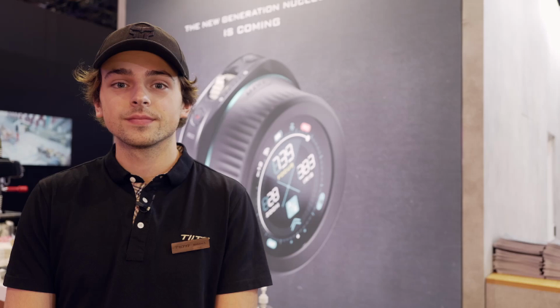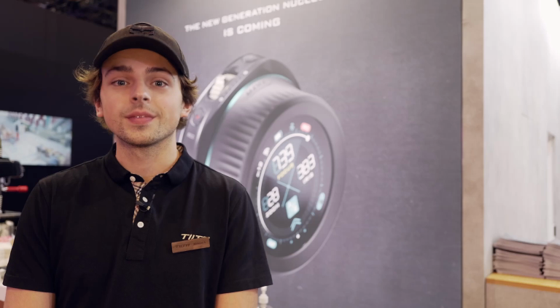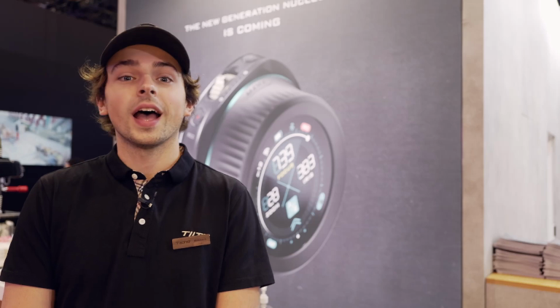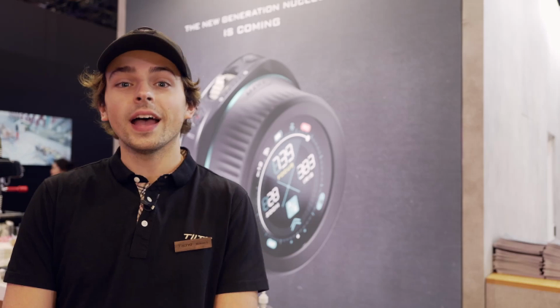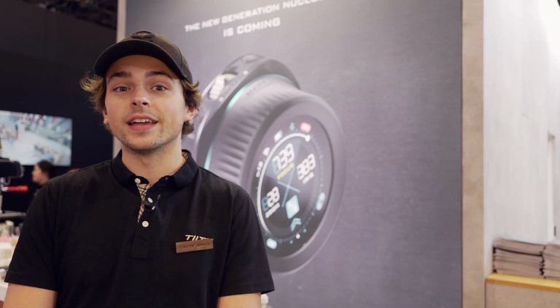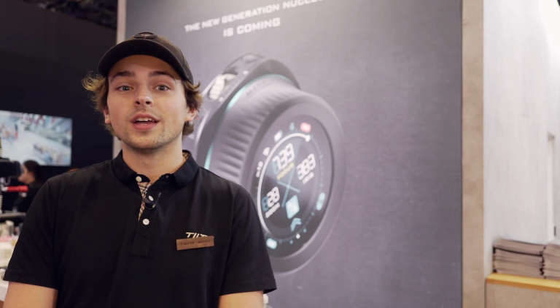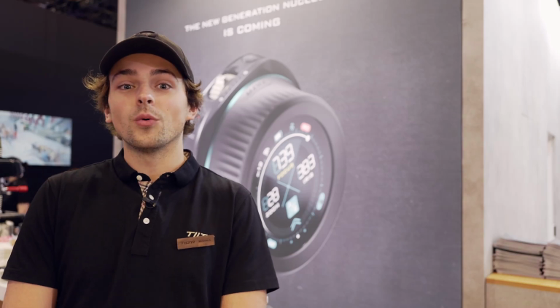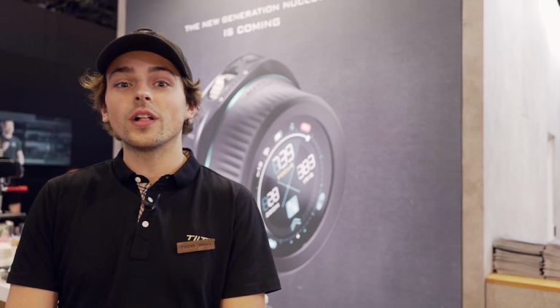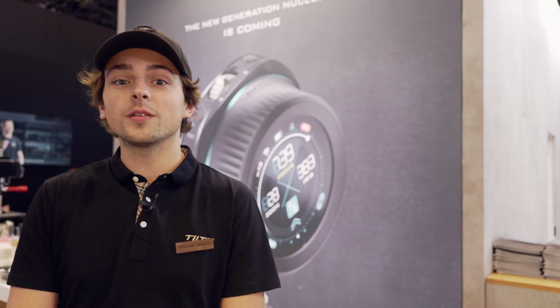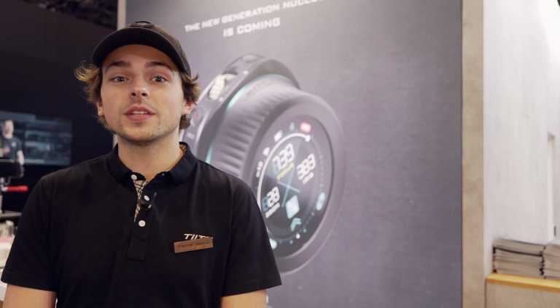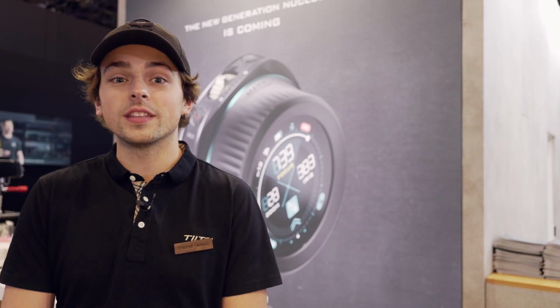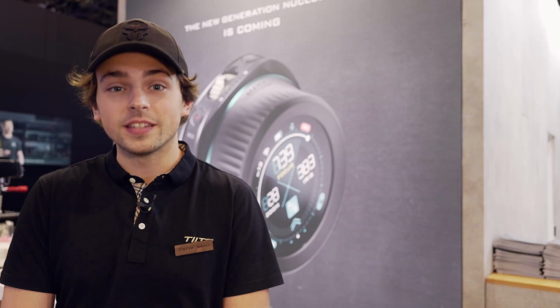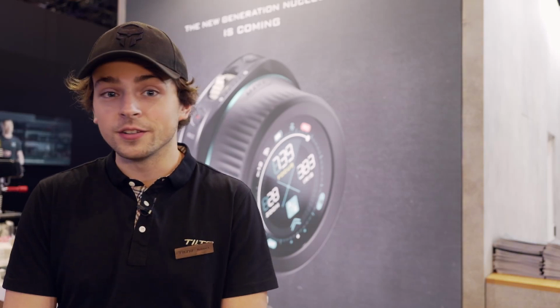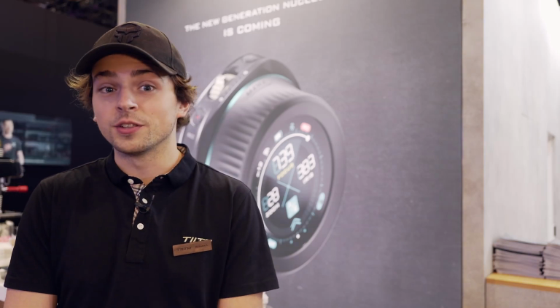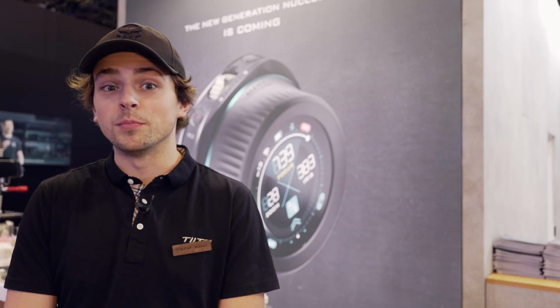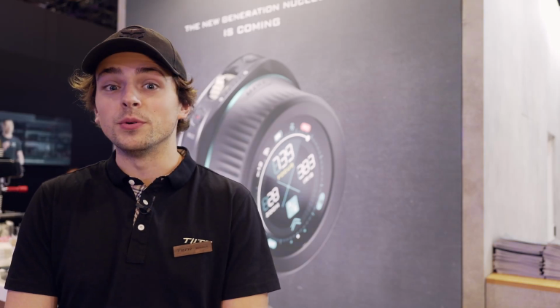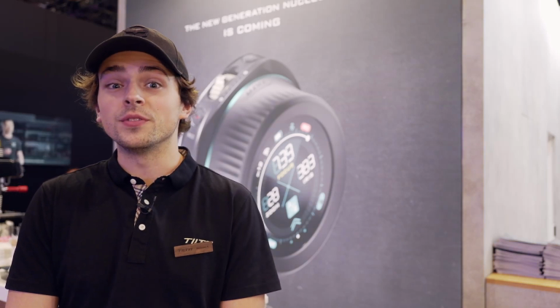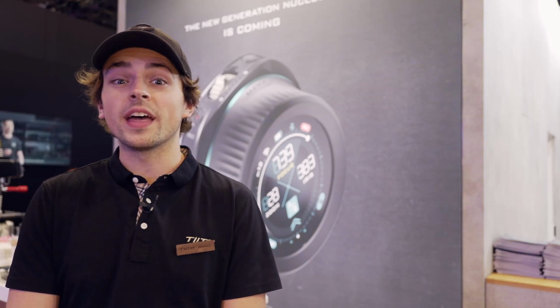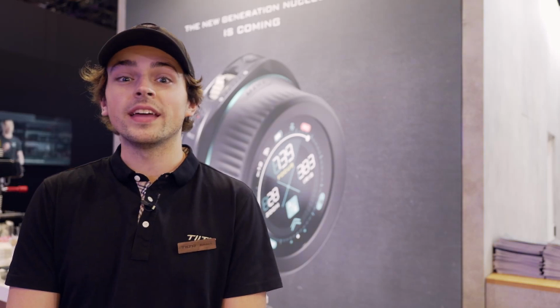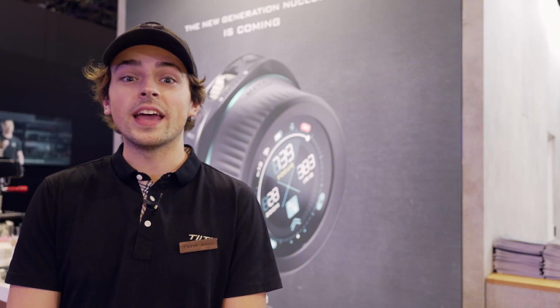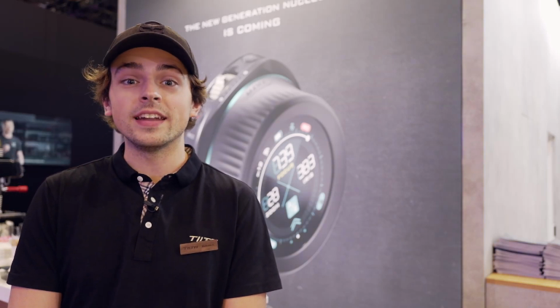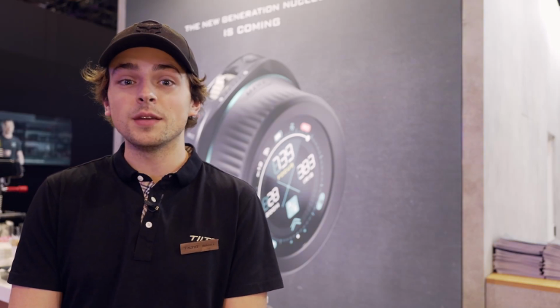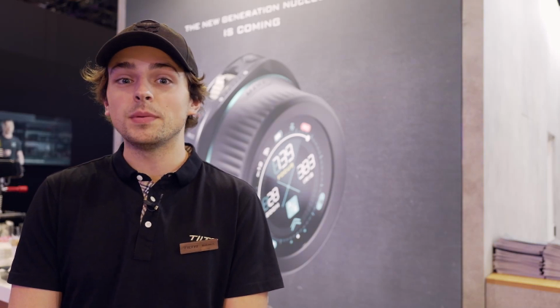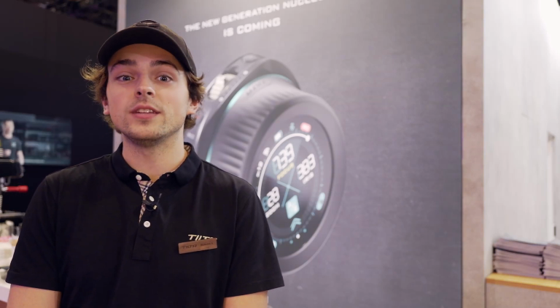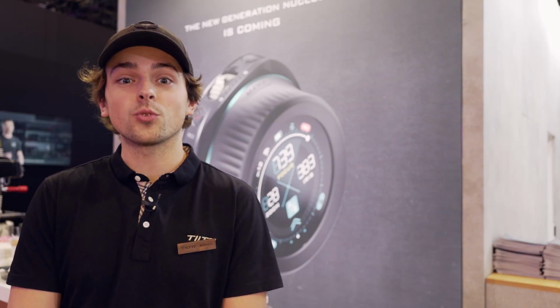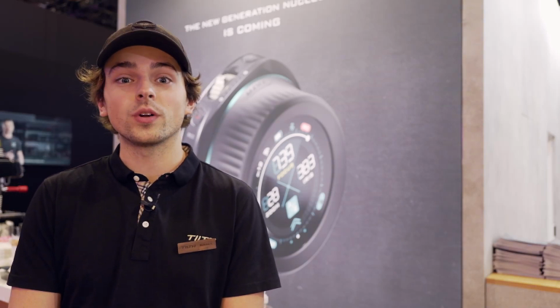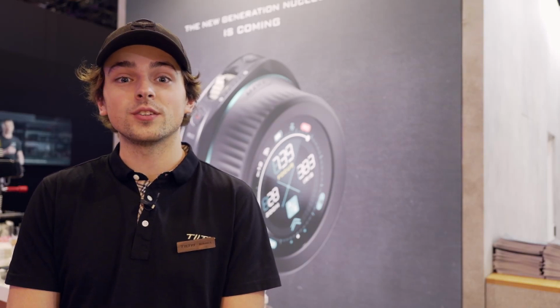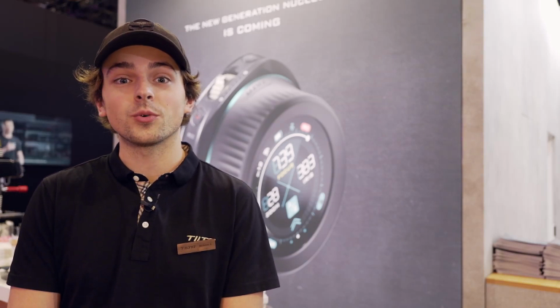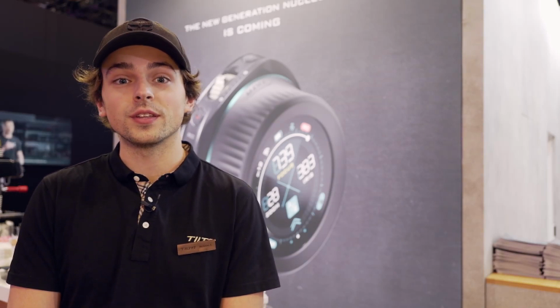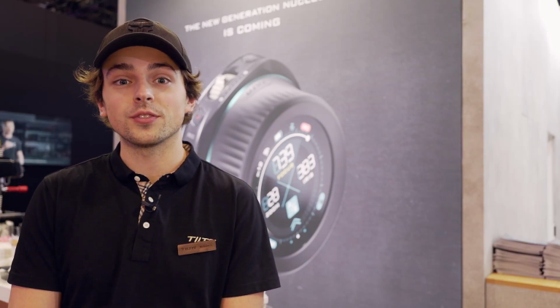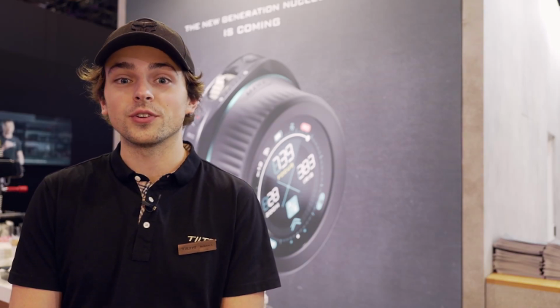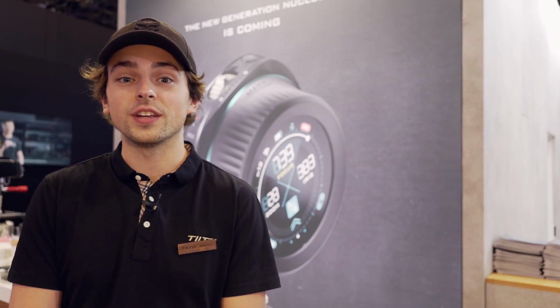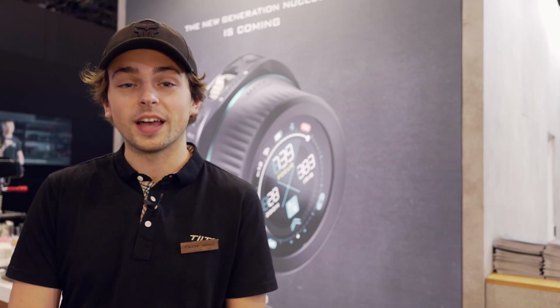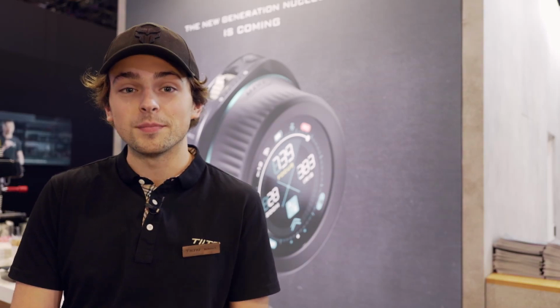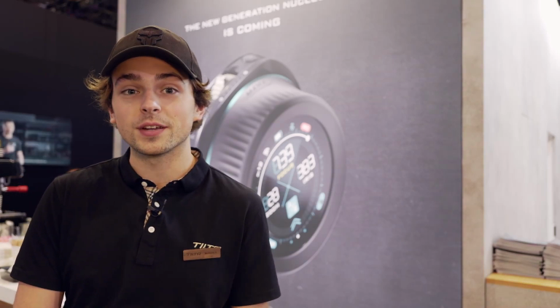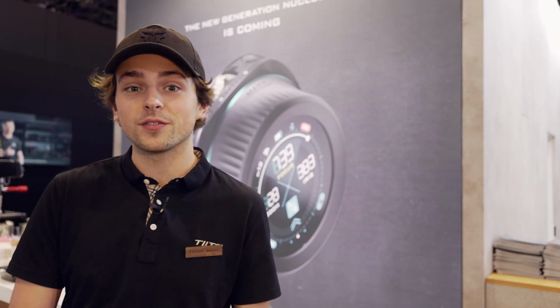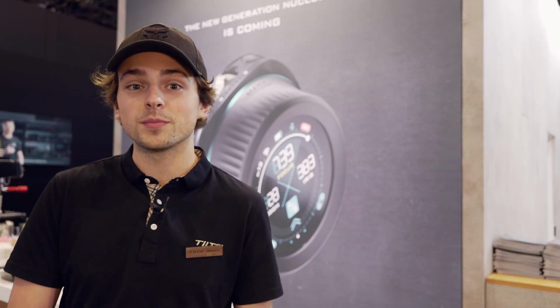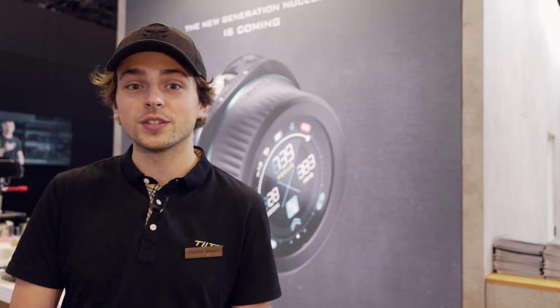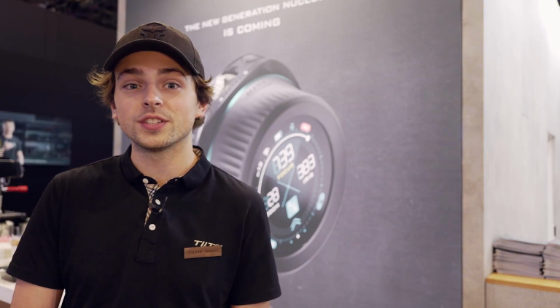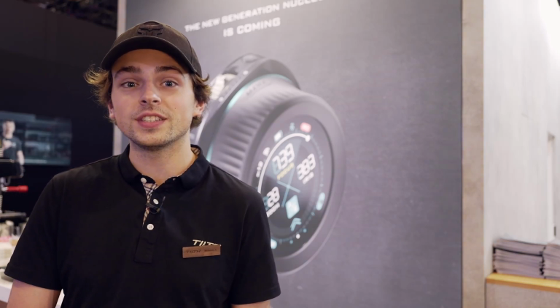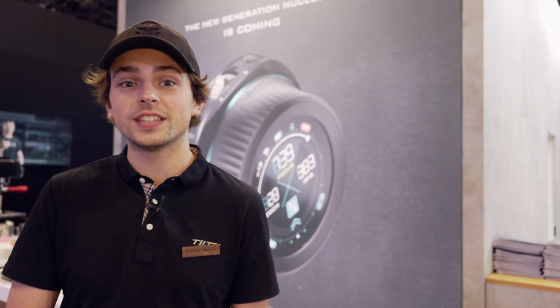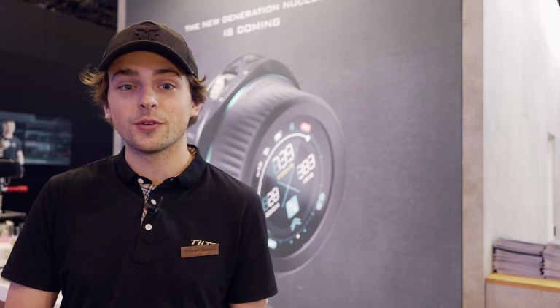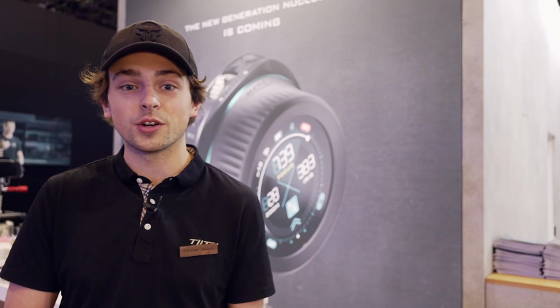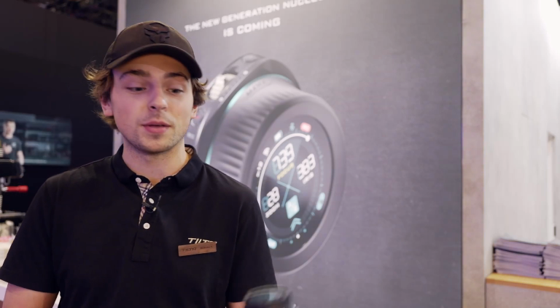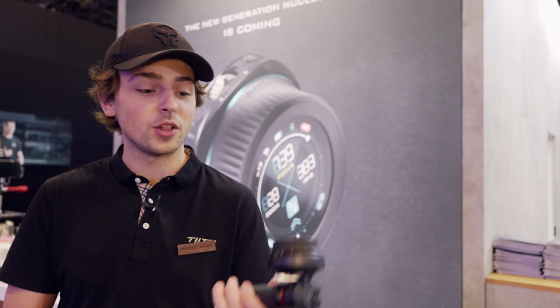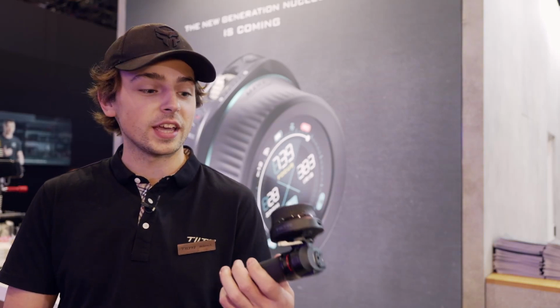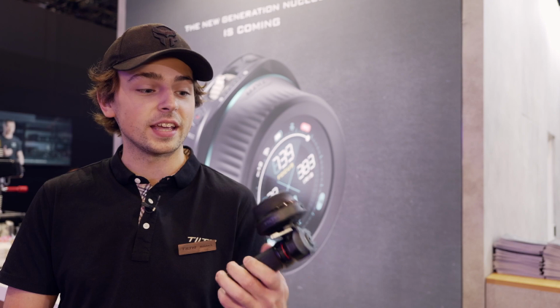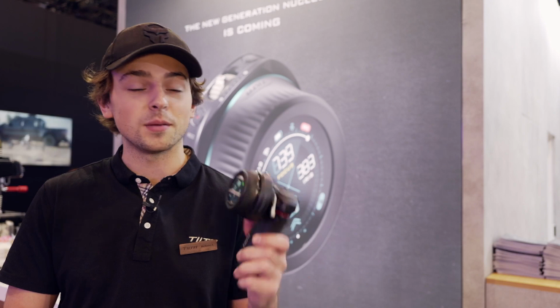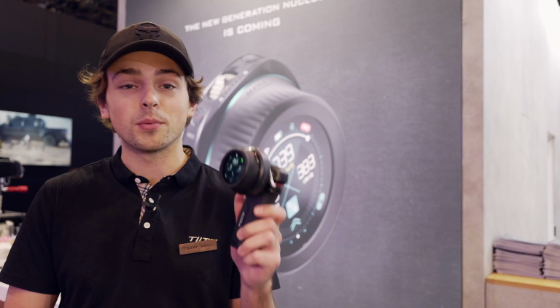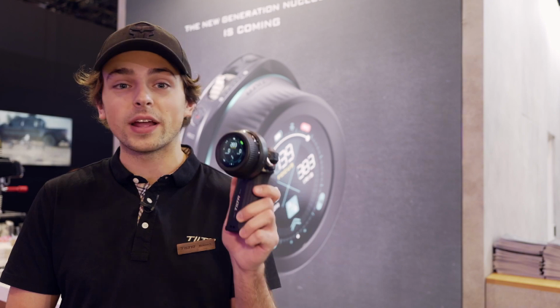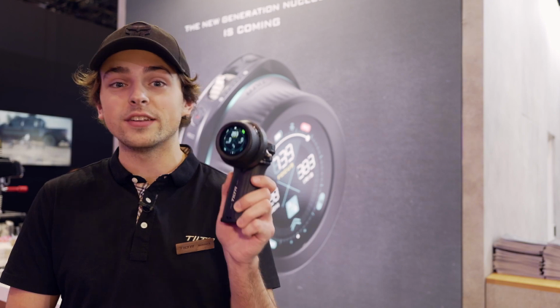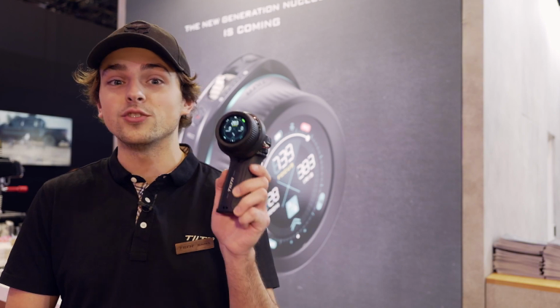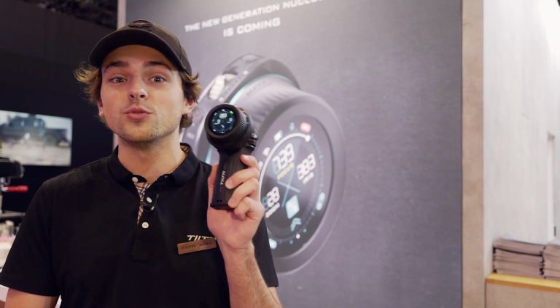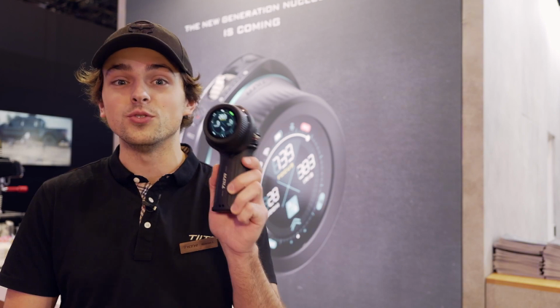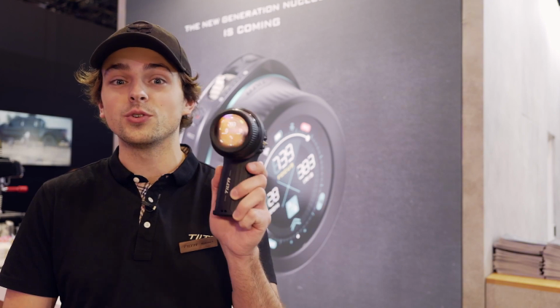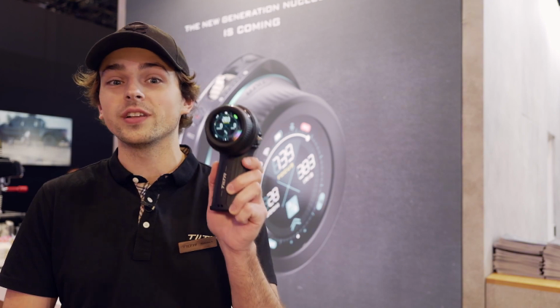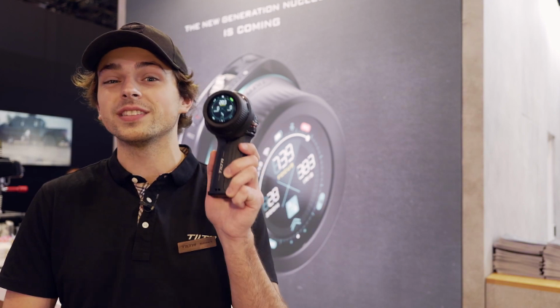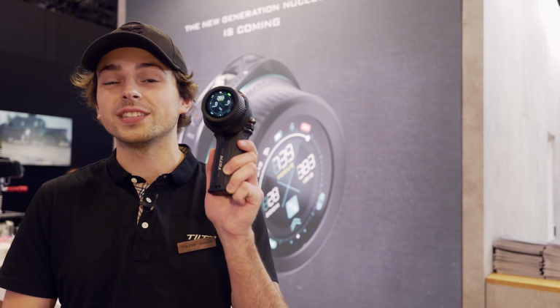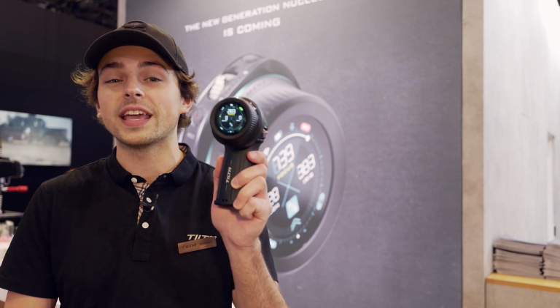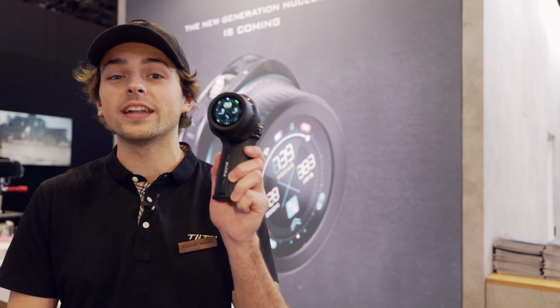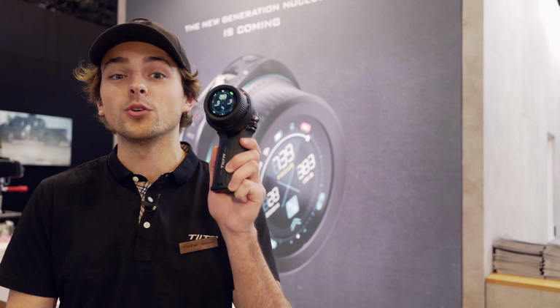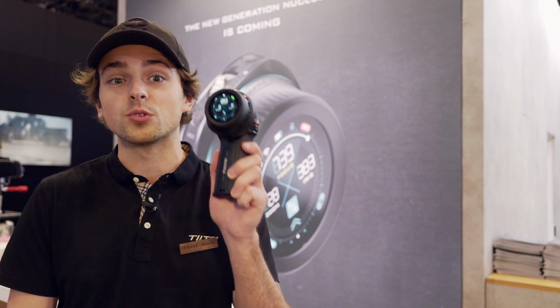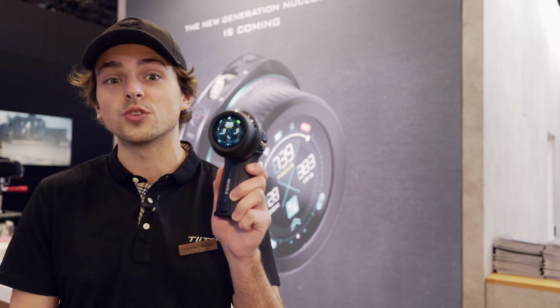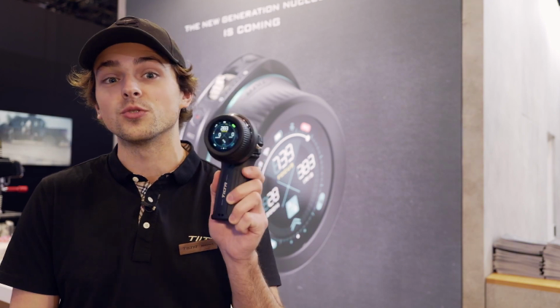Hi, welcome to the TILTA booth at NAB 2023. I'm Nick from TILTA. Today we're going to be looking at the brand new Nucleus Nano 2.